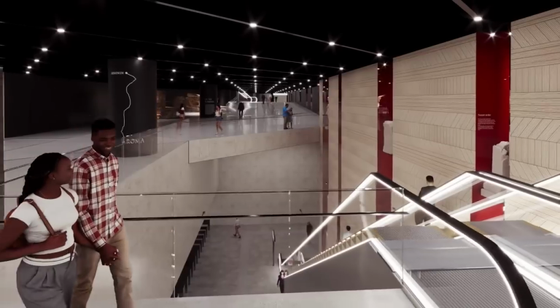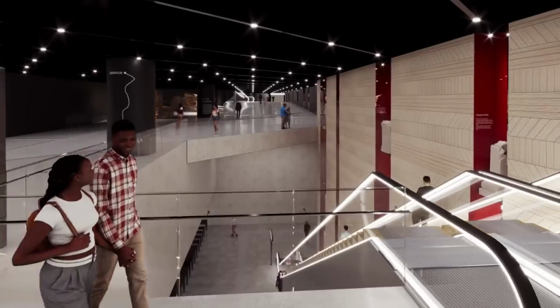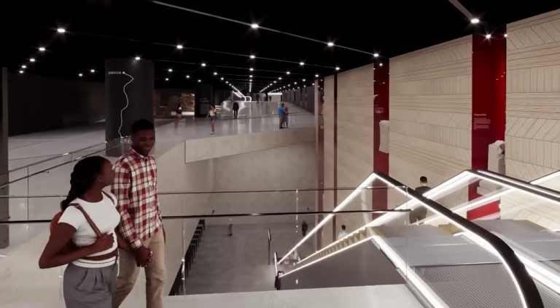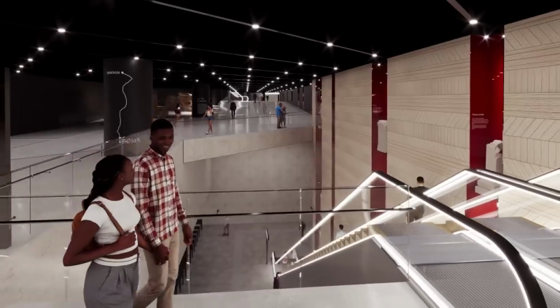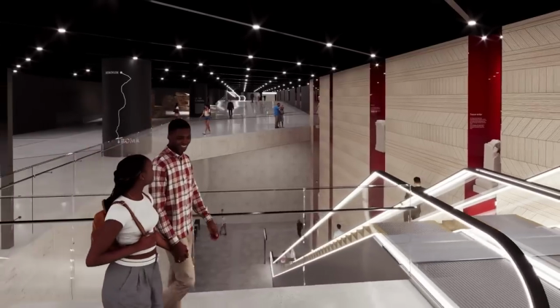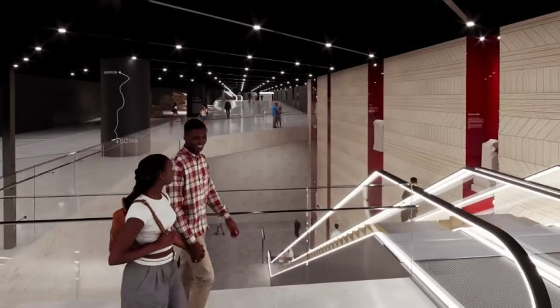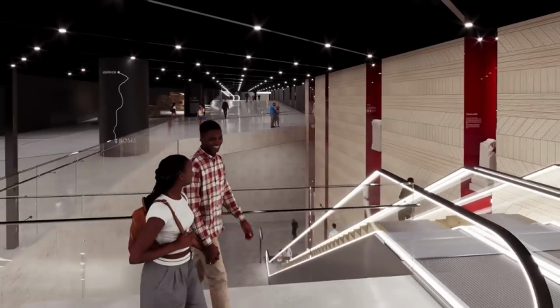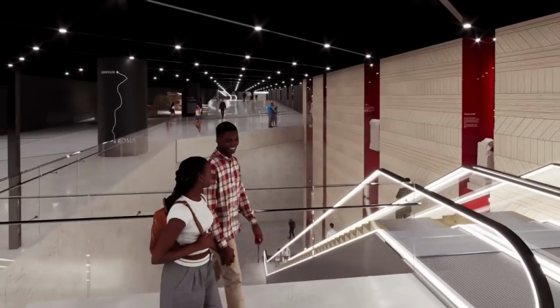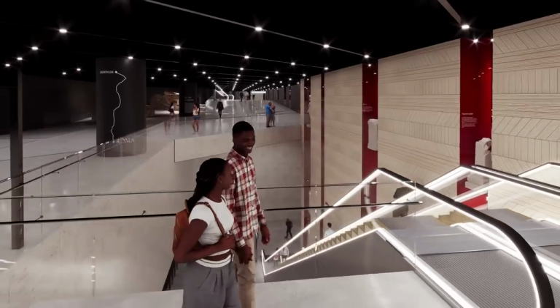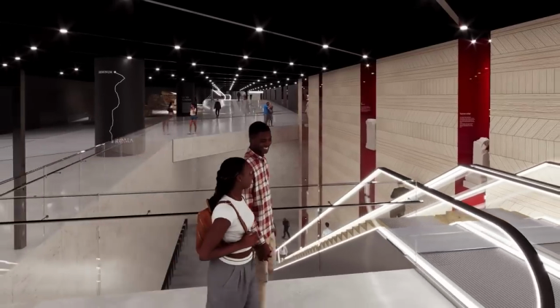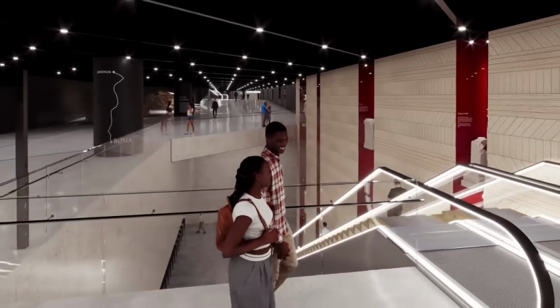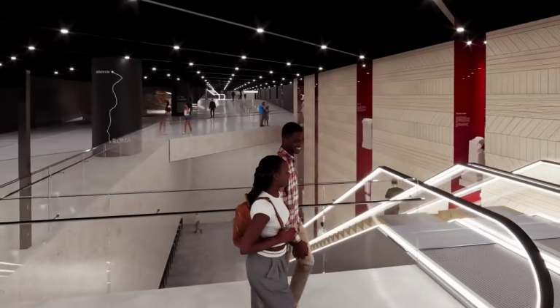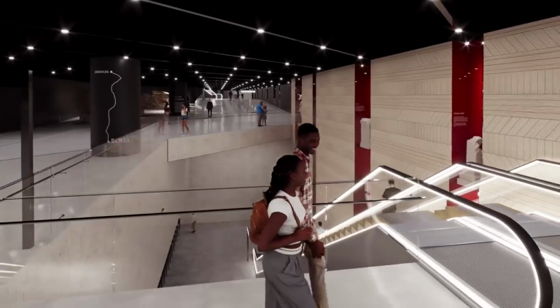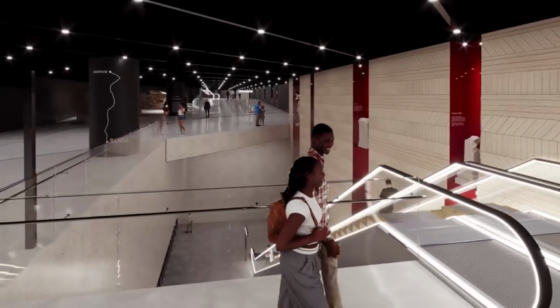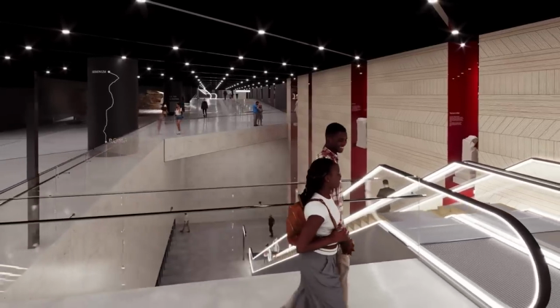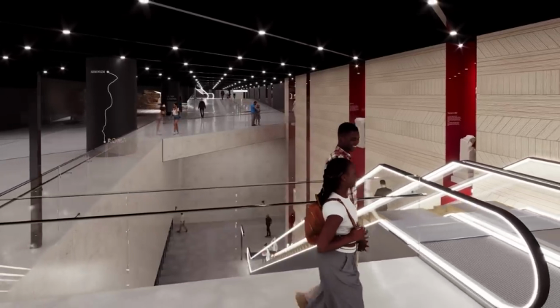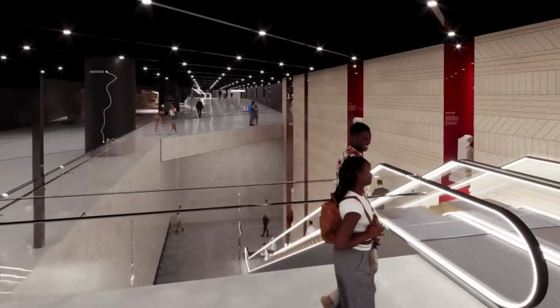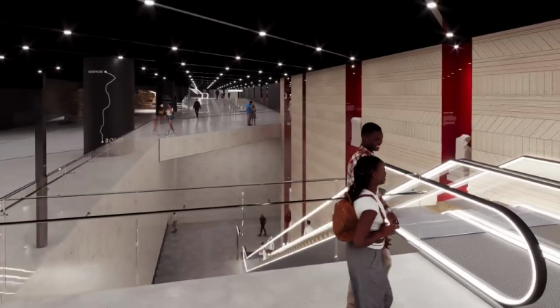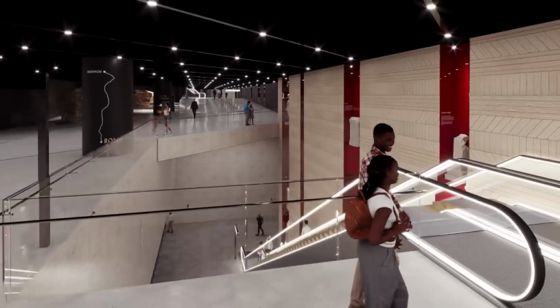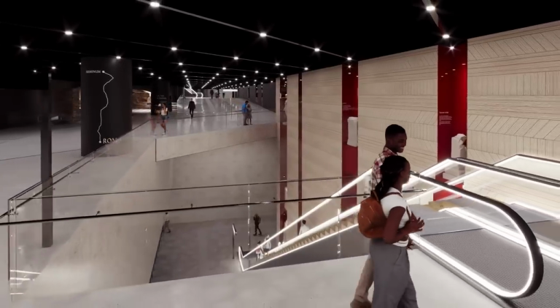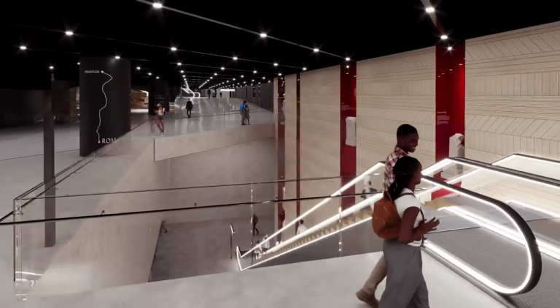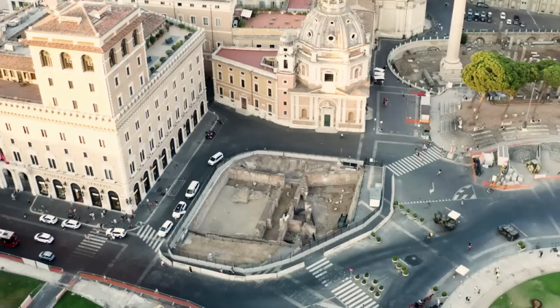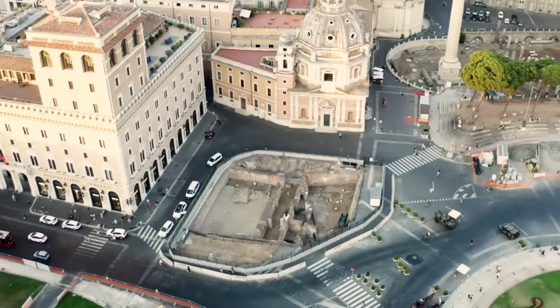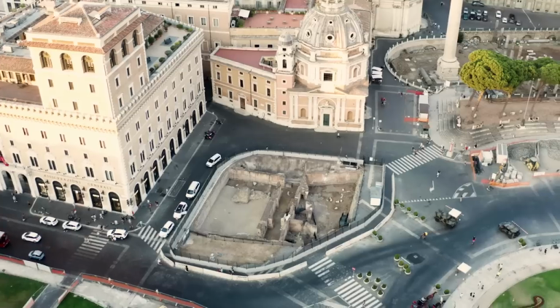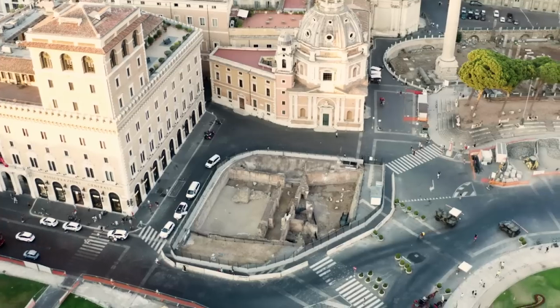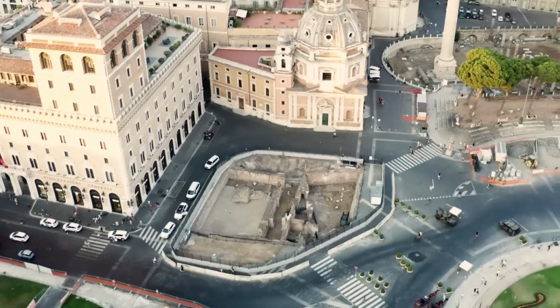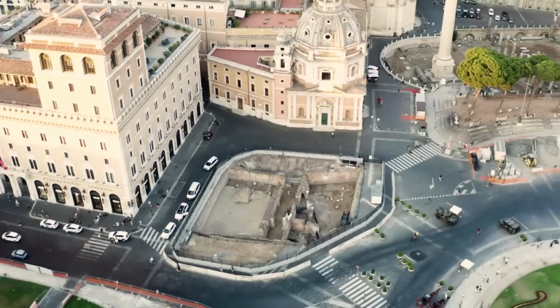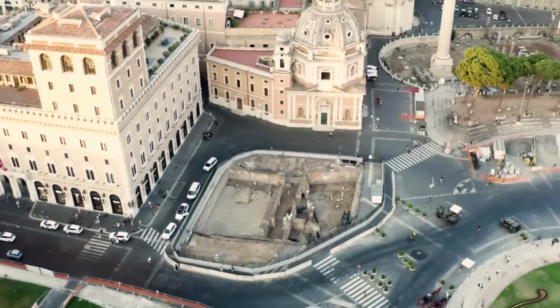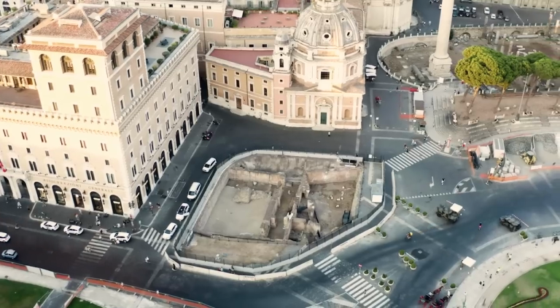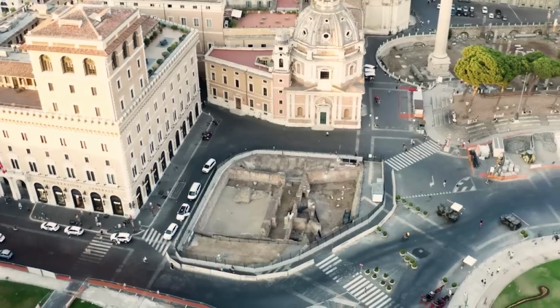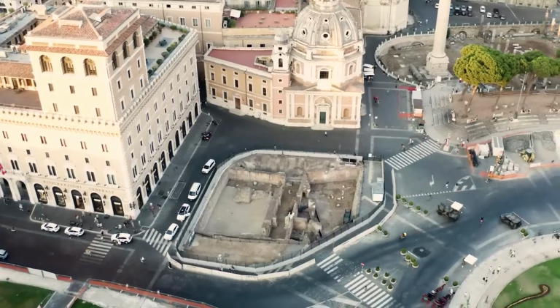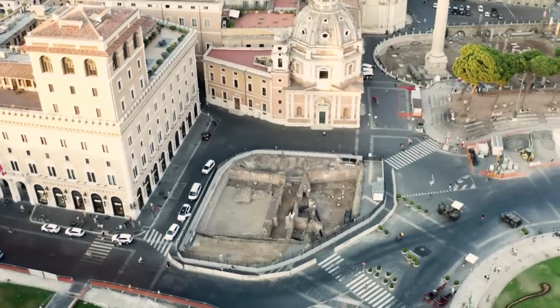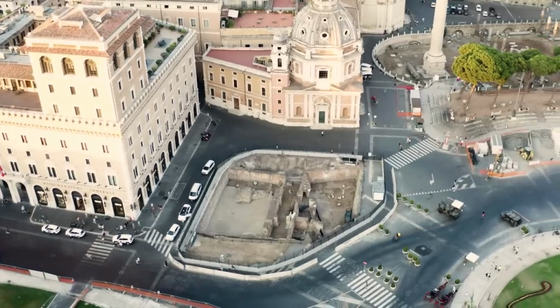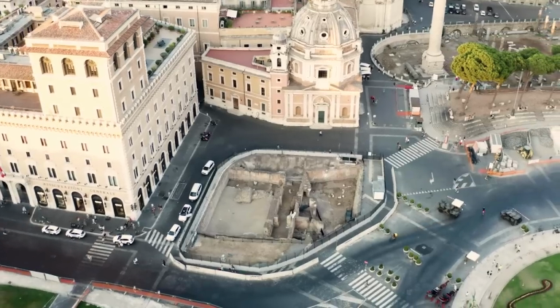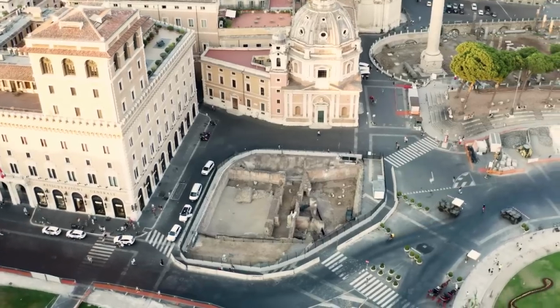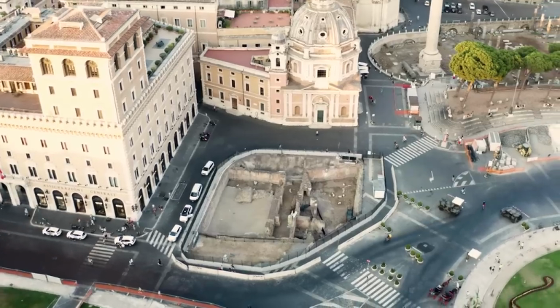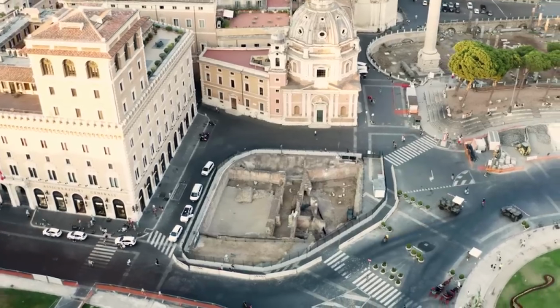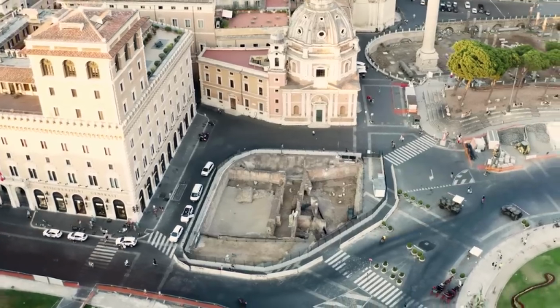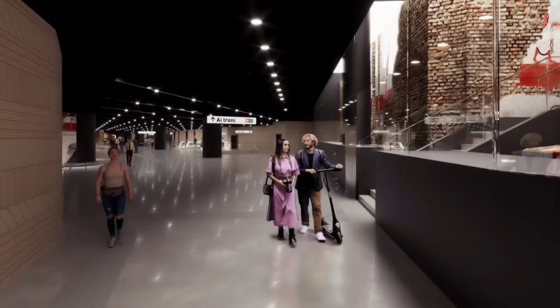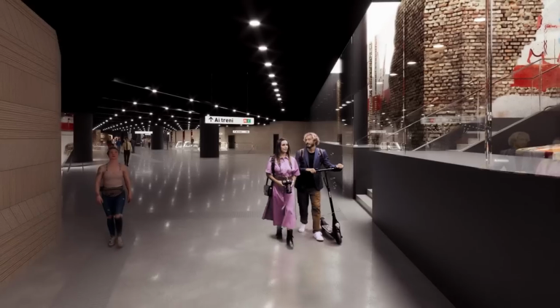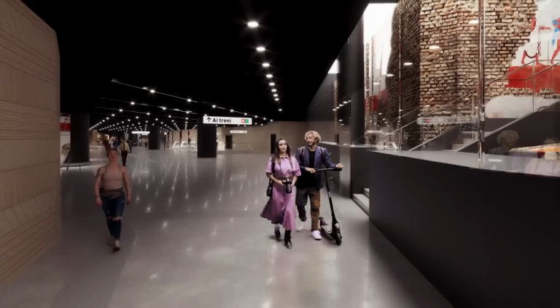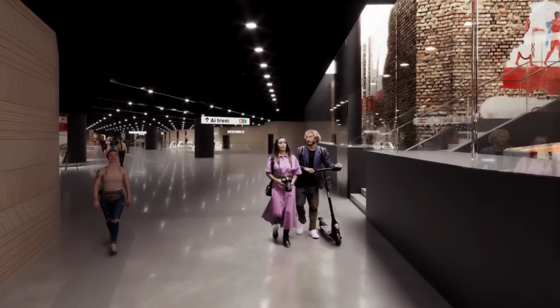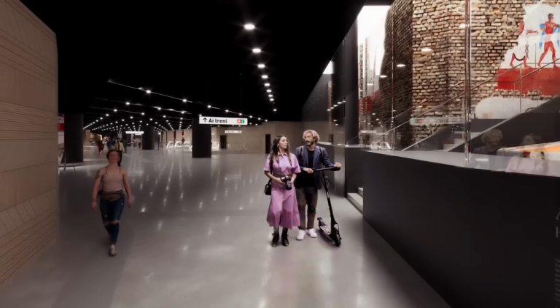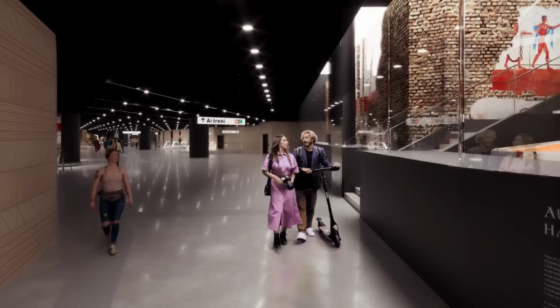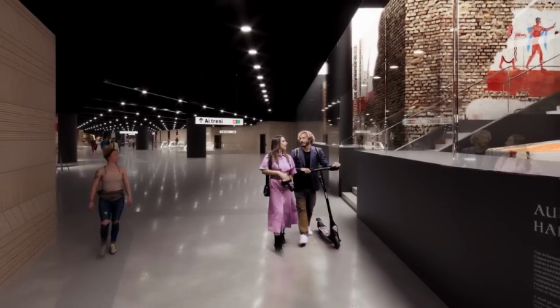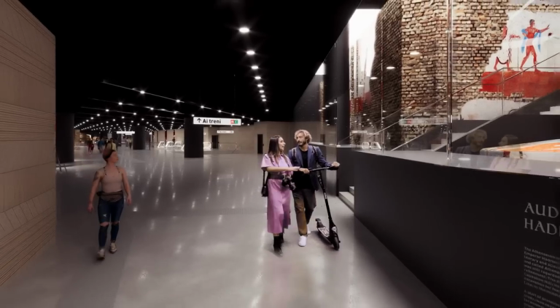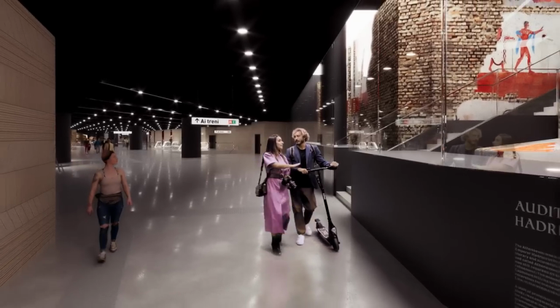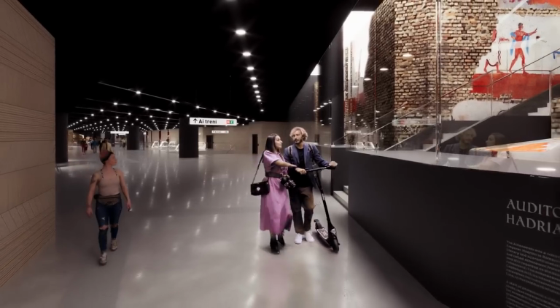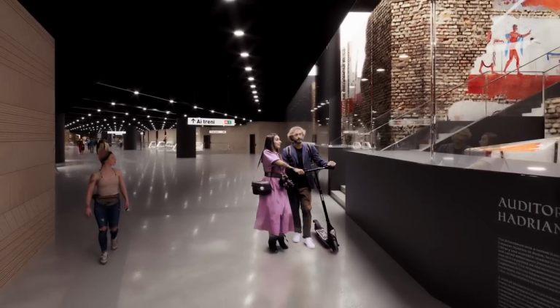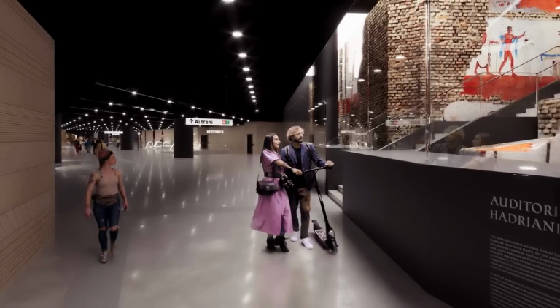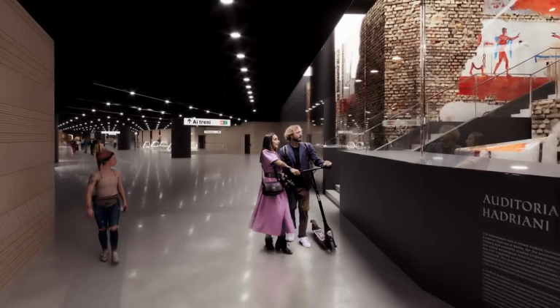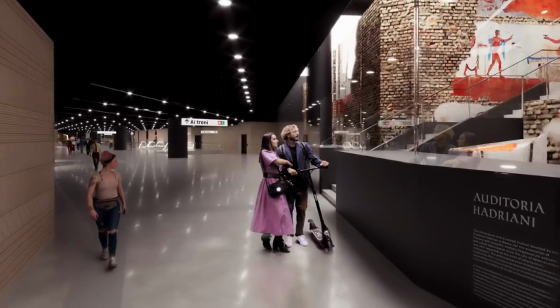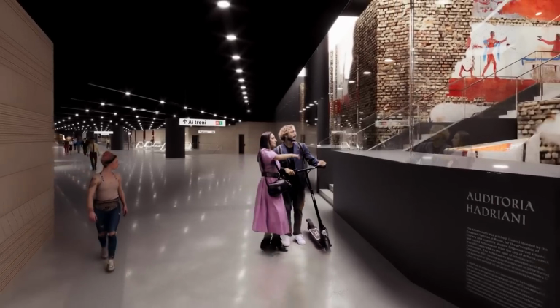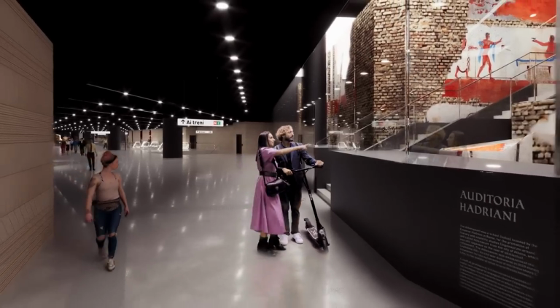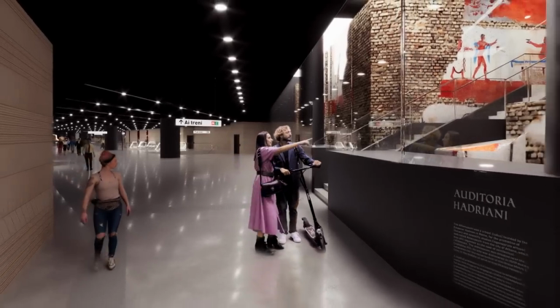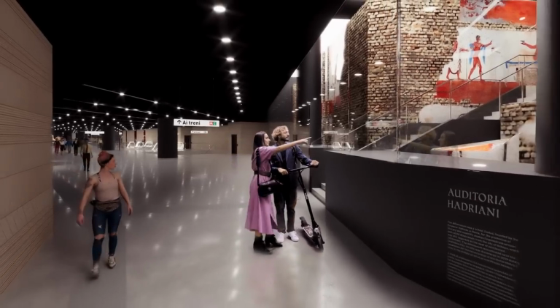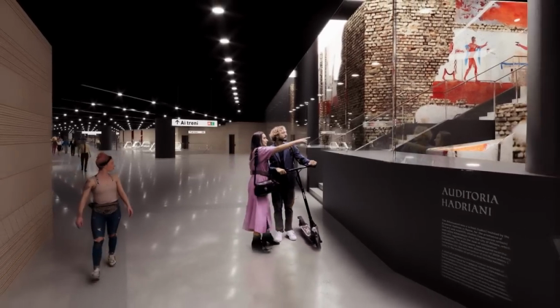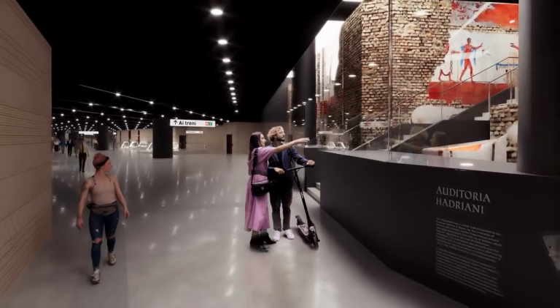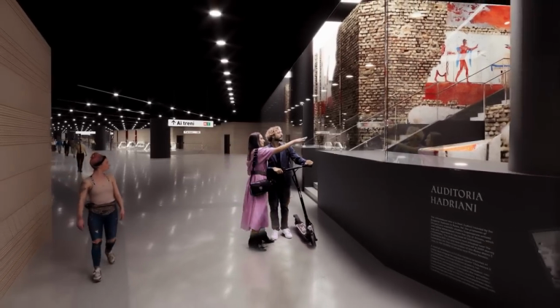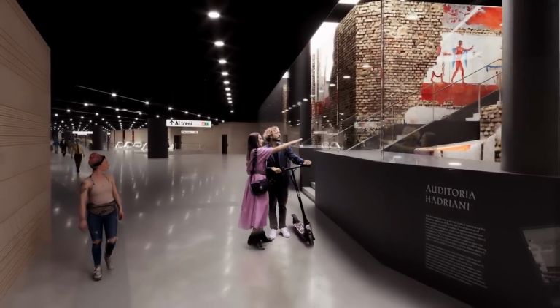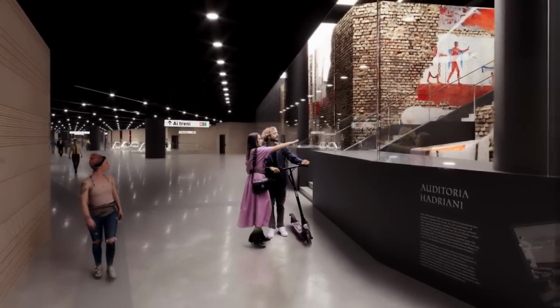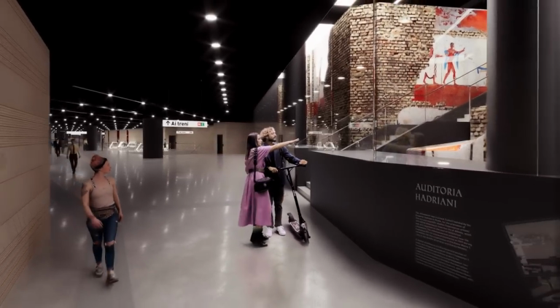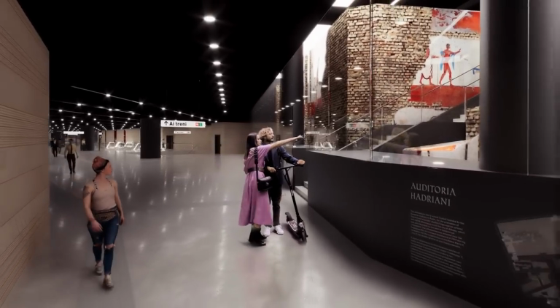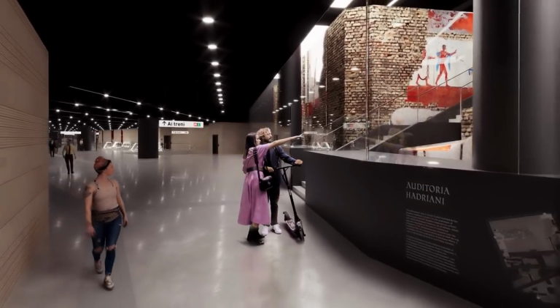The project also includes the enhancement of the Hadrian's Auditoria, whose halls will be made accessible from the station atrium.